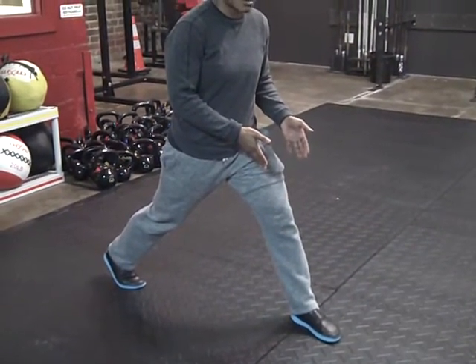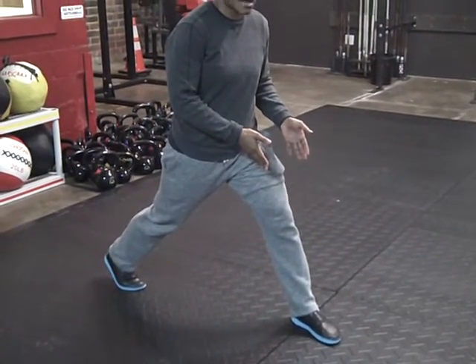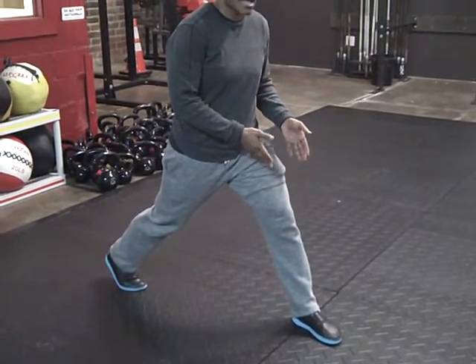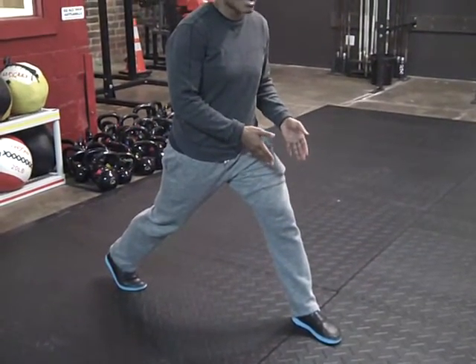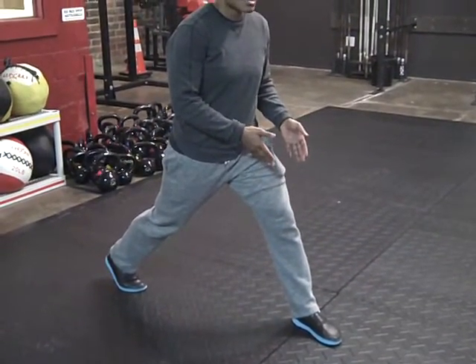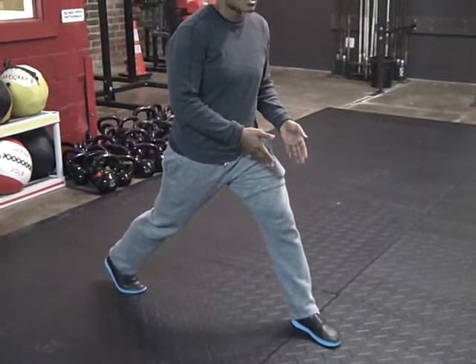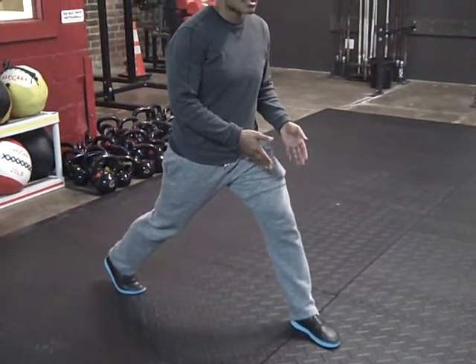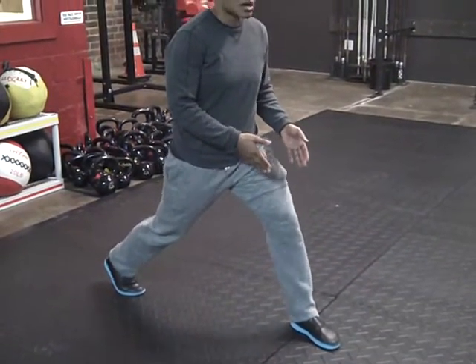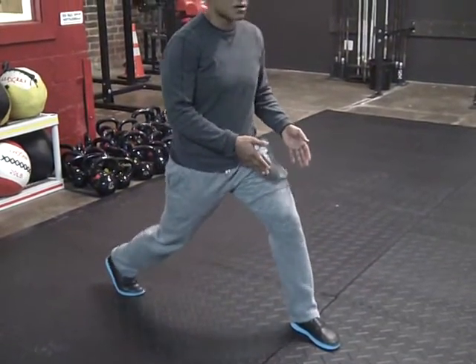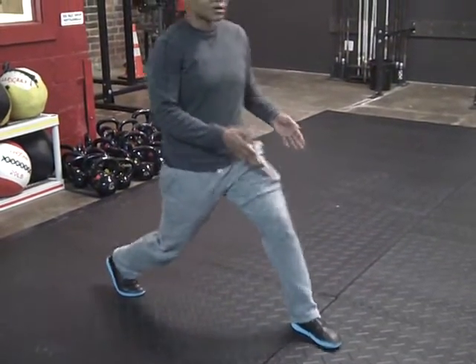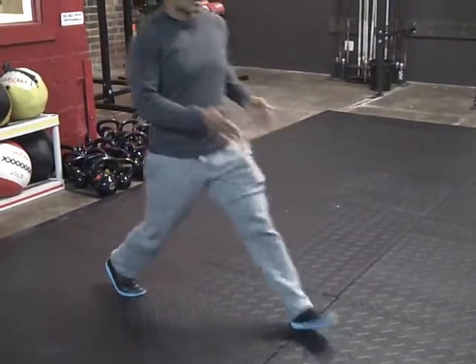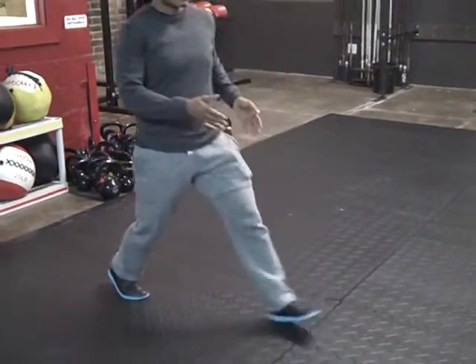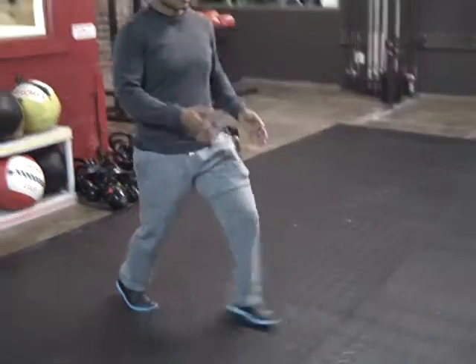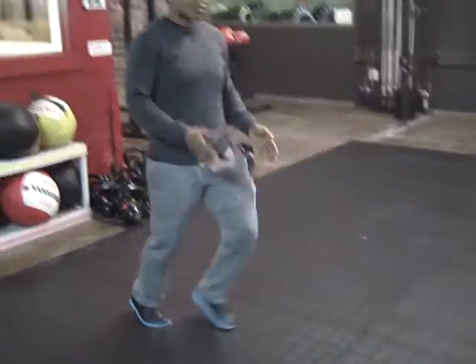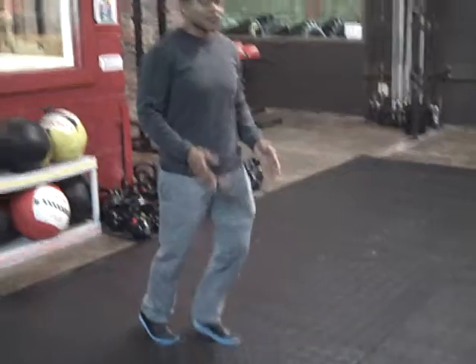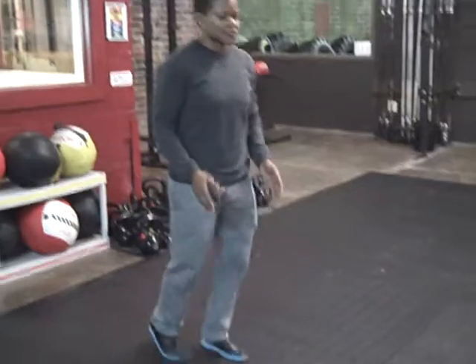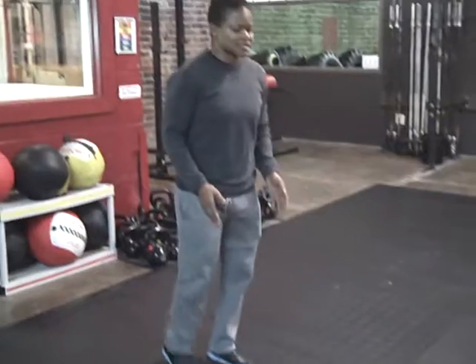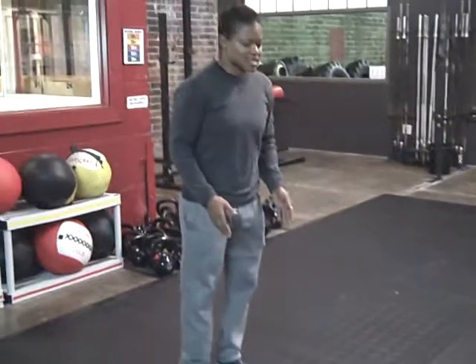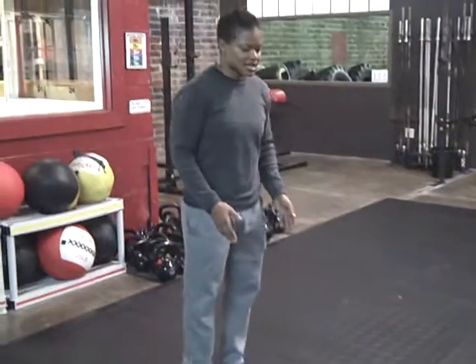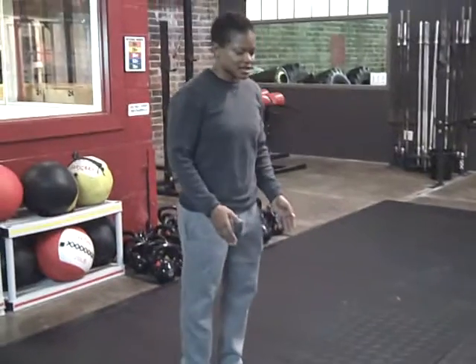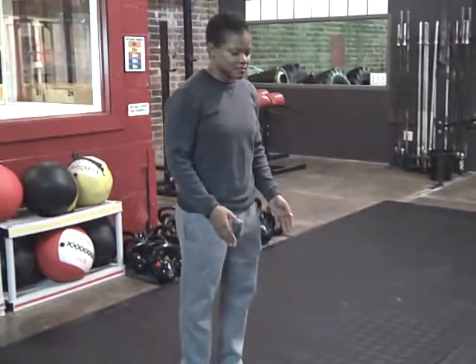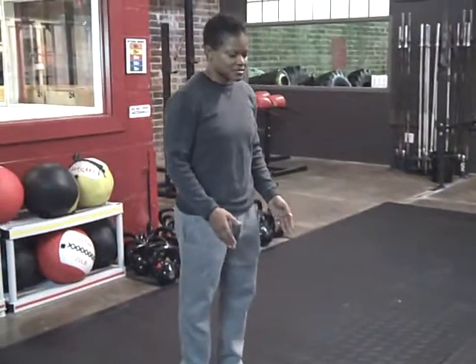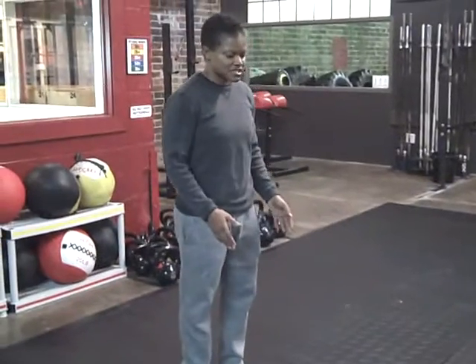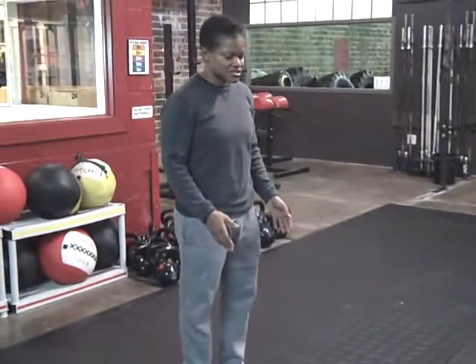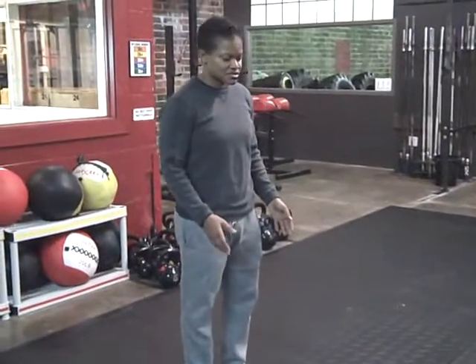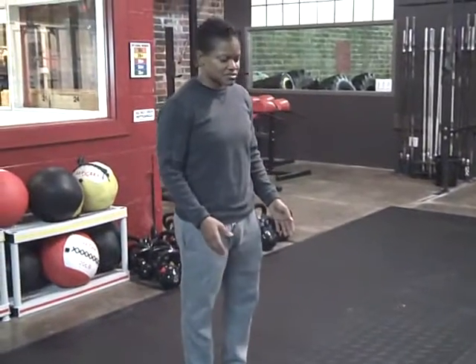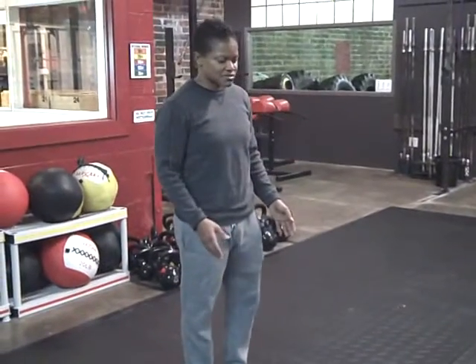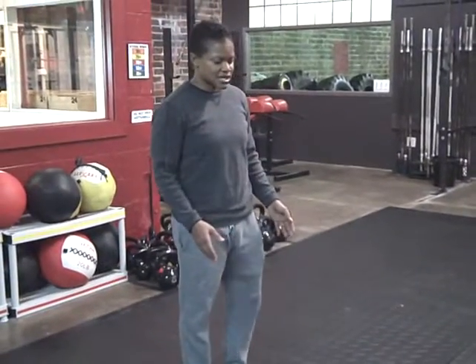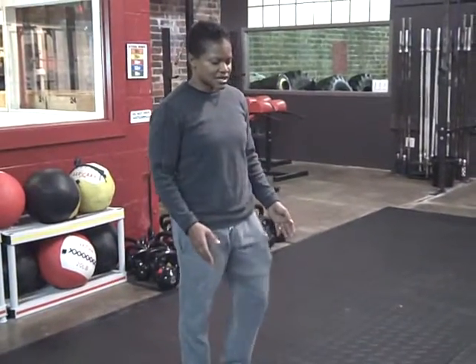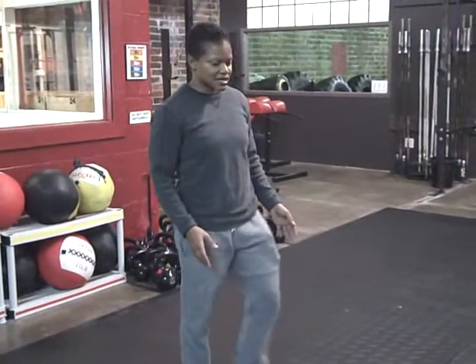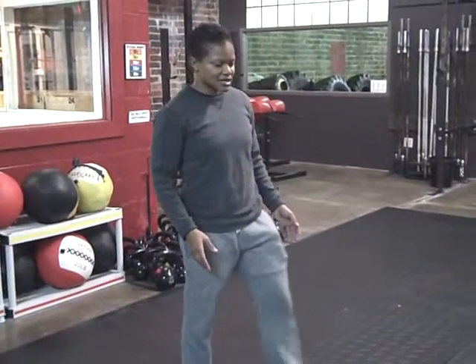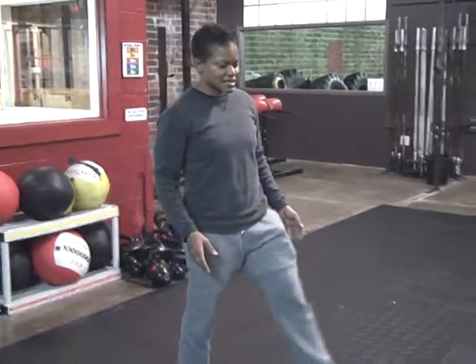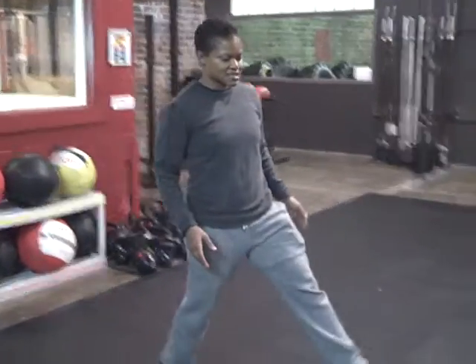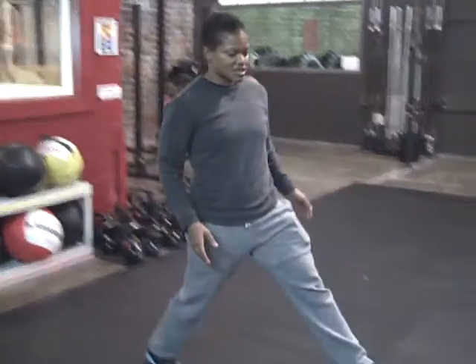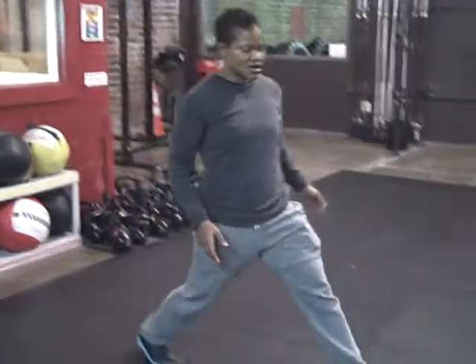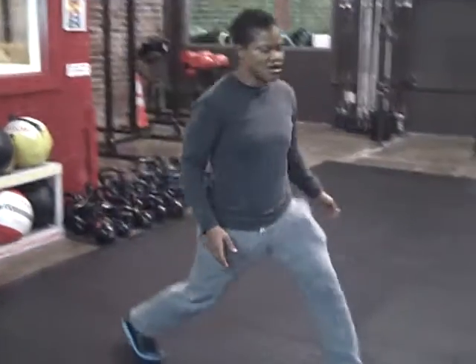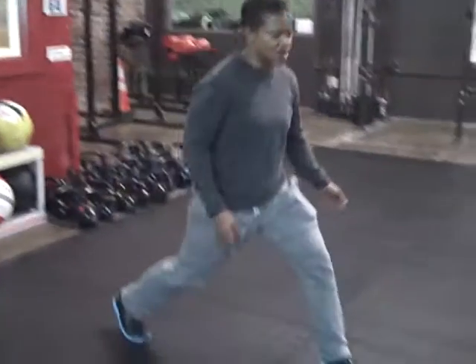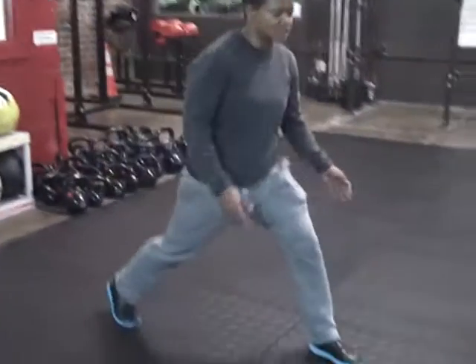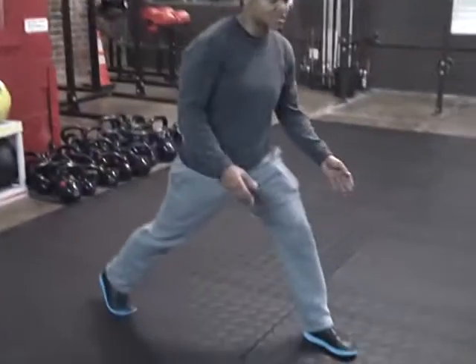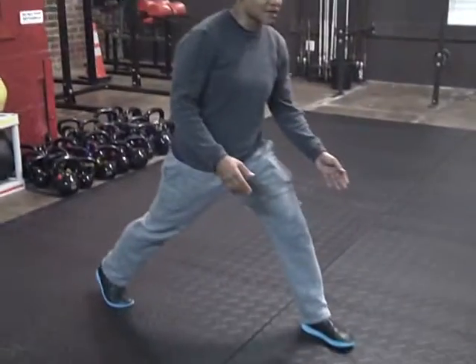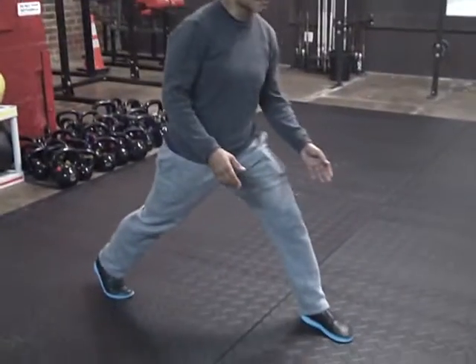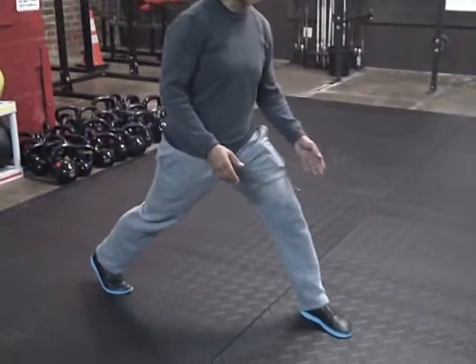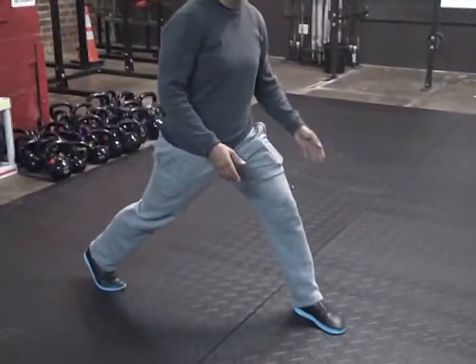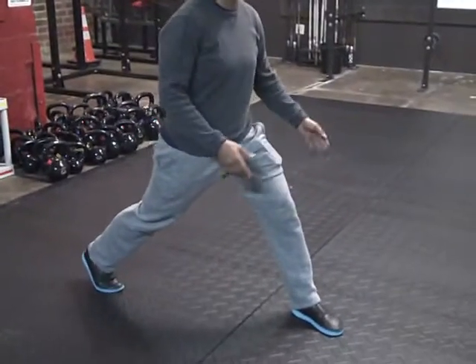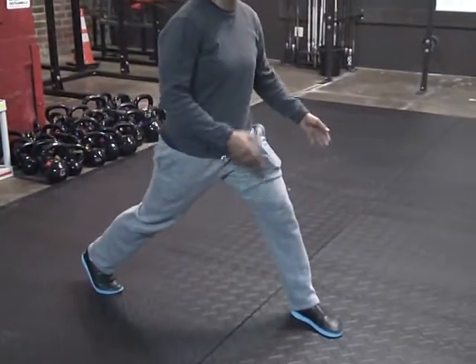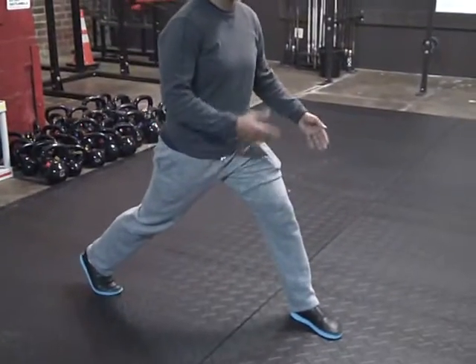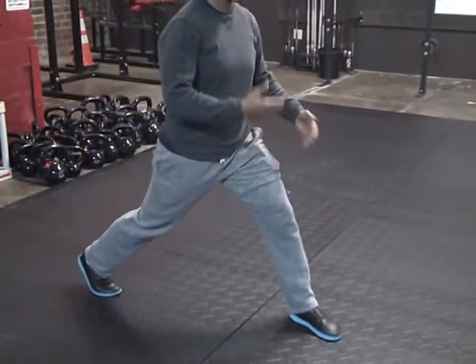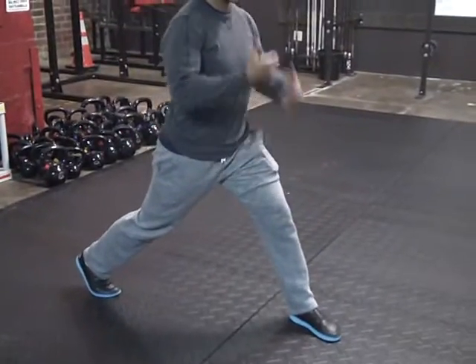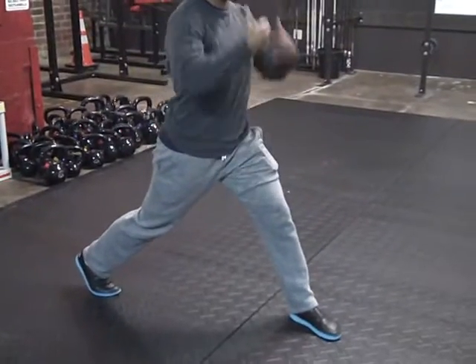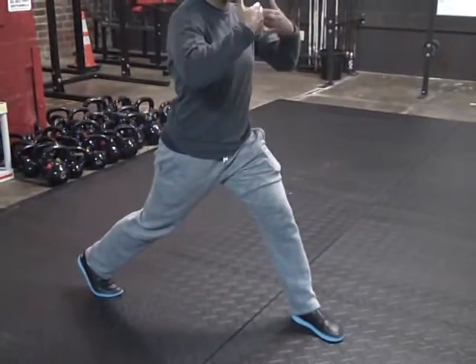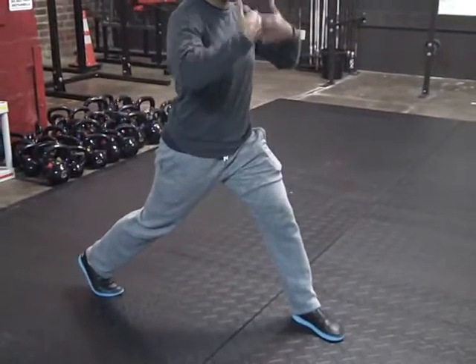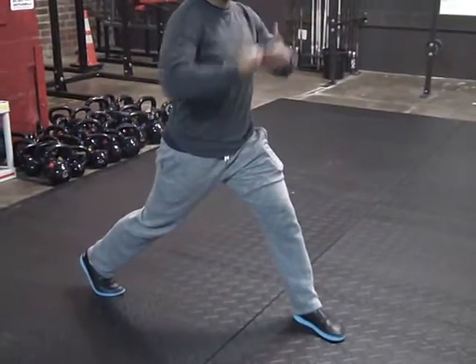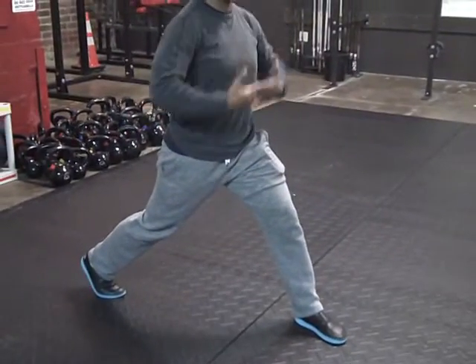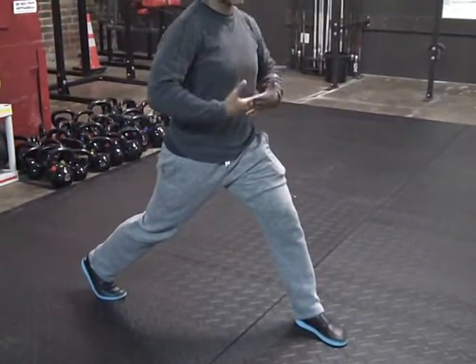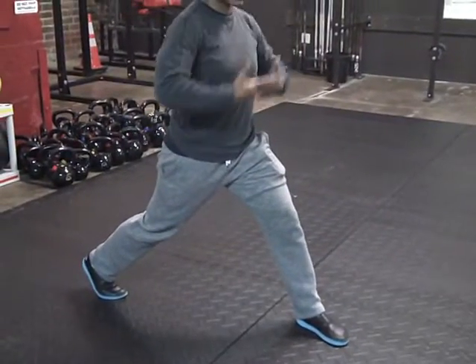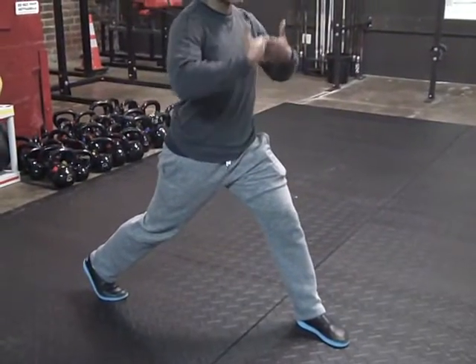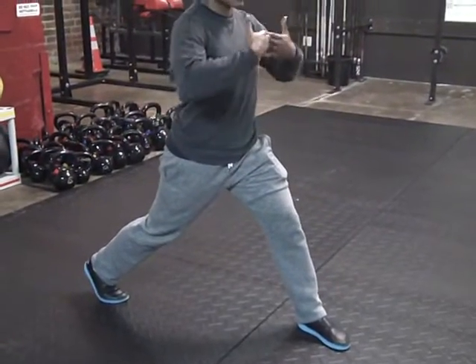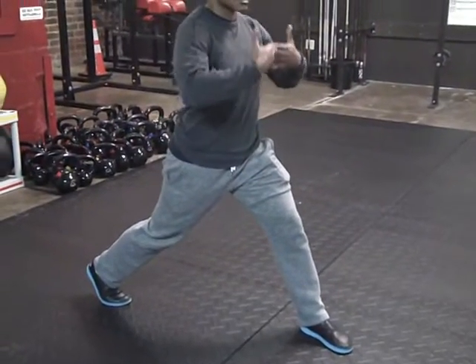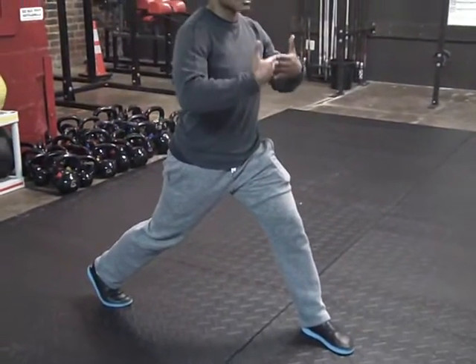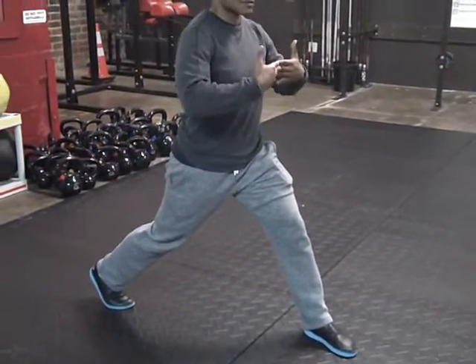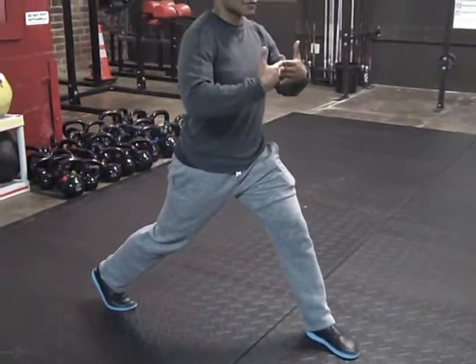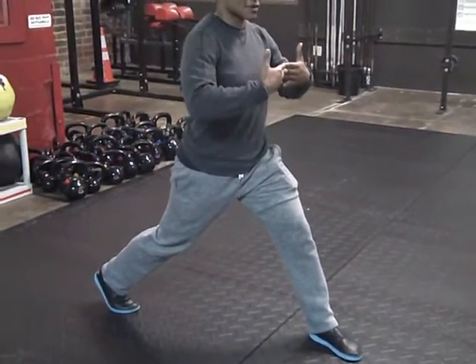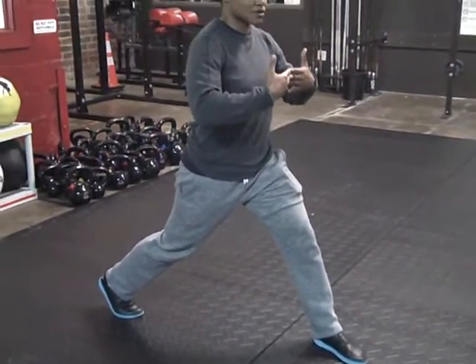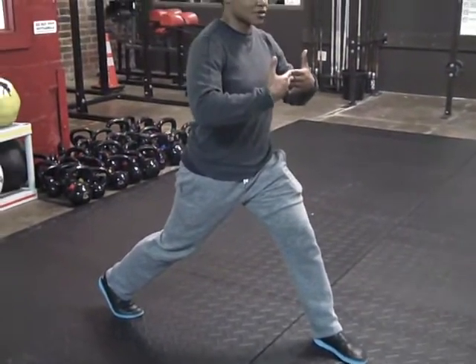Starting from a standing position, you take a nice long step forward, keeping your chest nice and vertical.